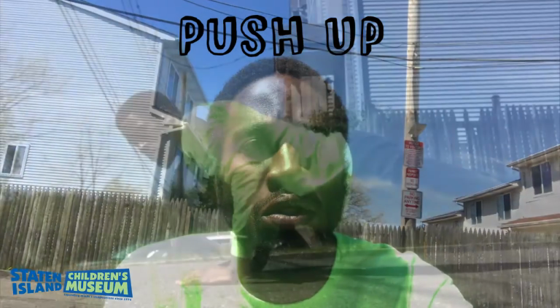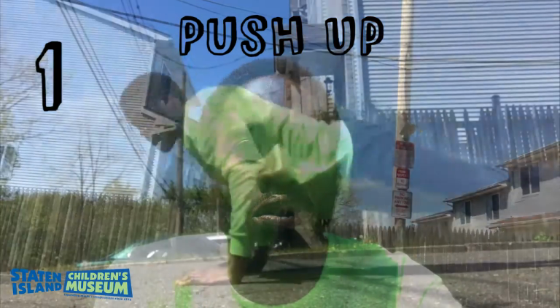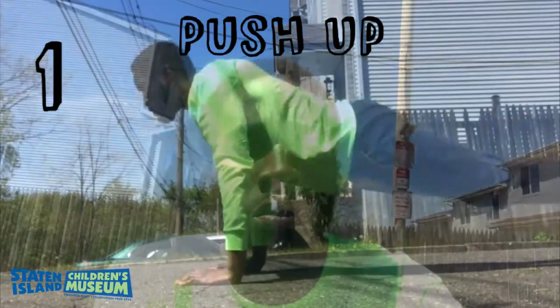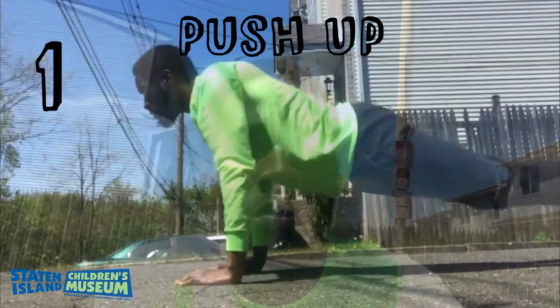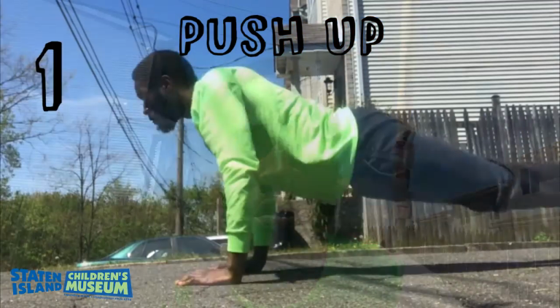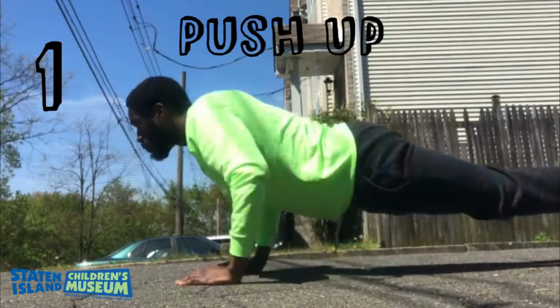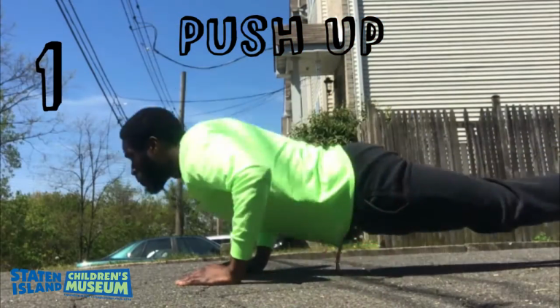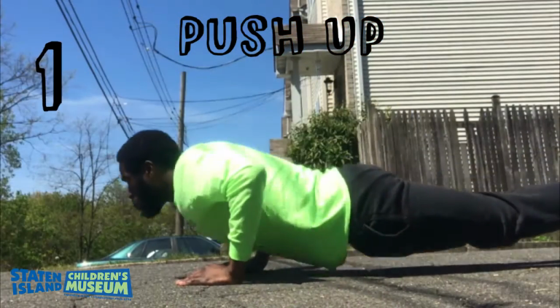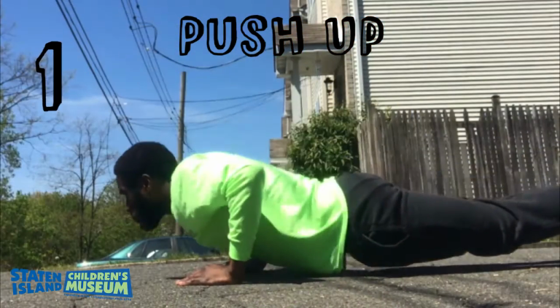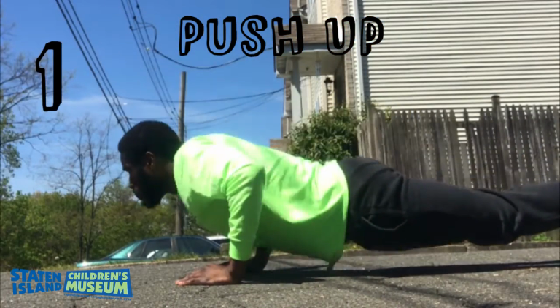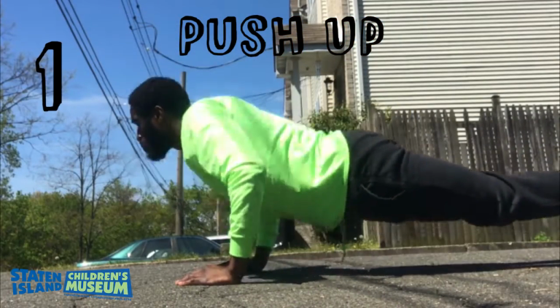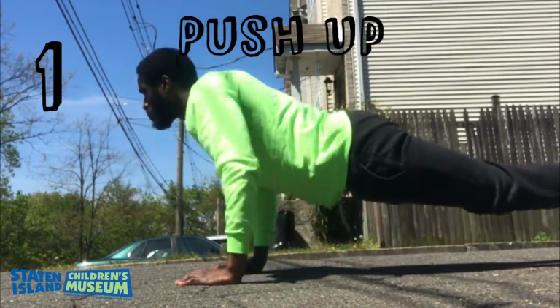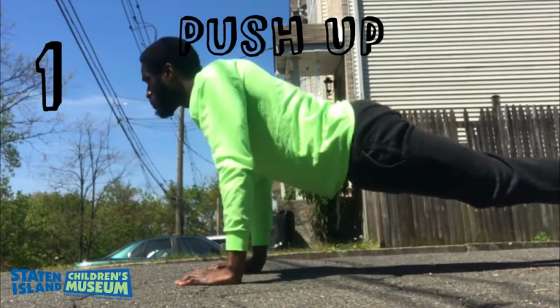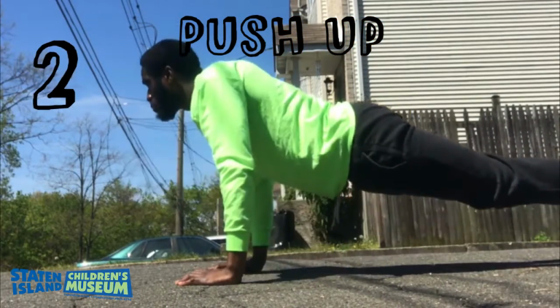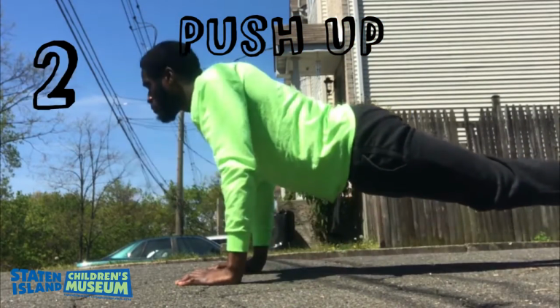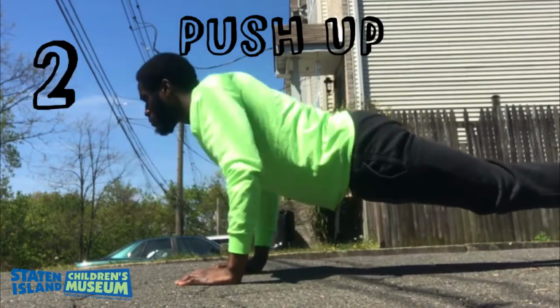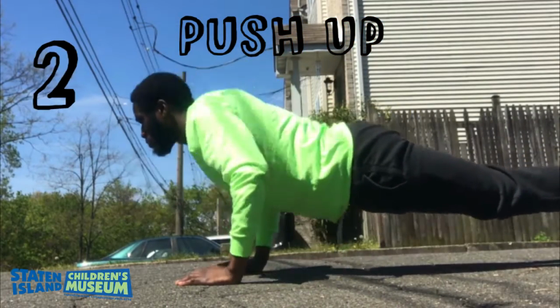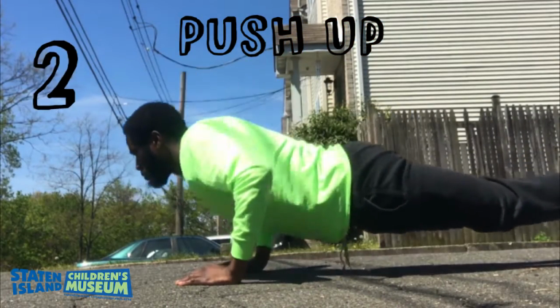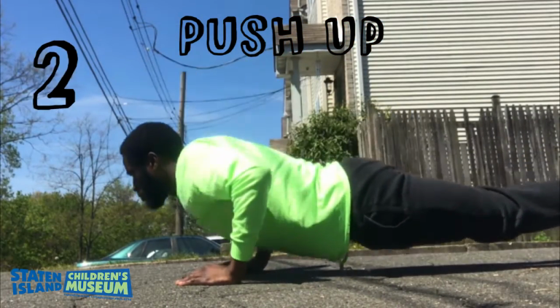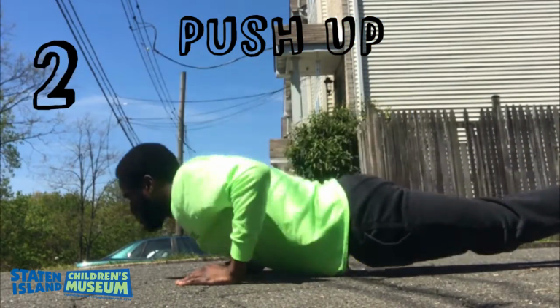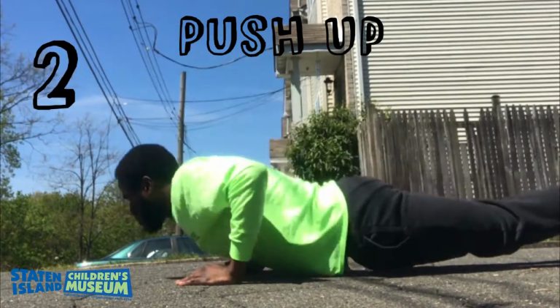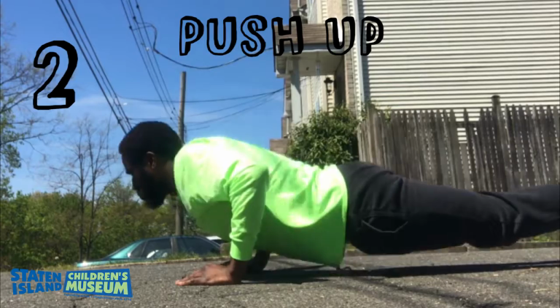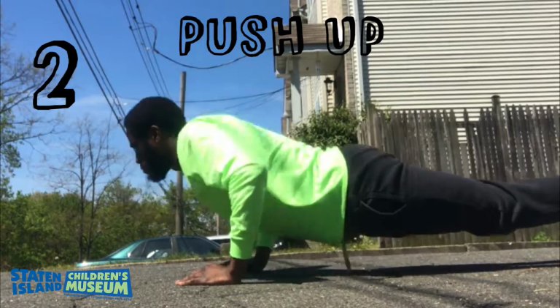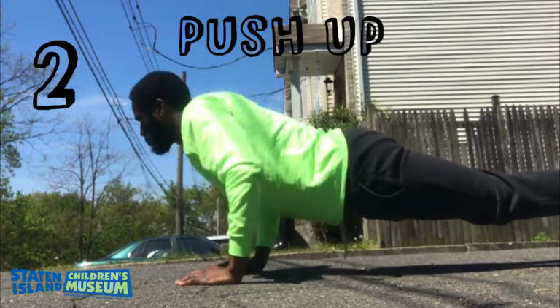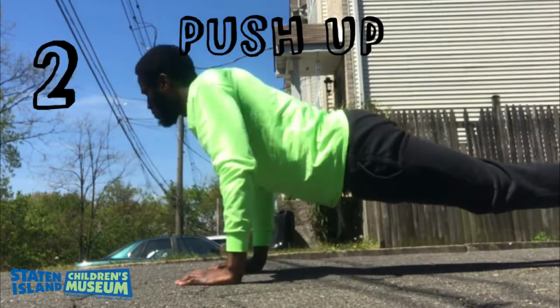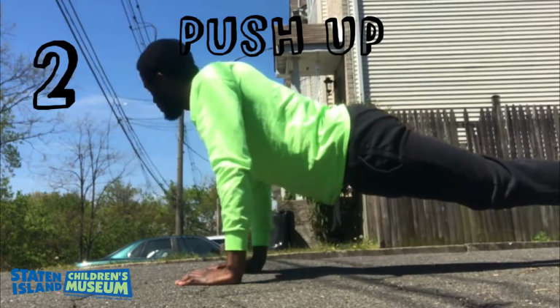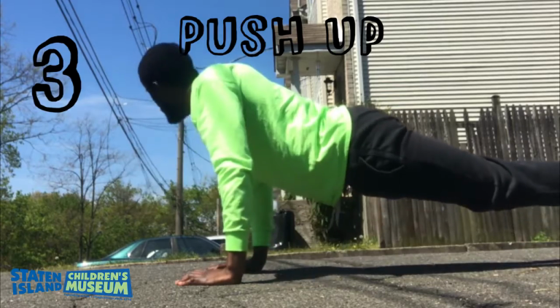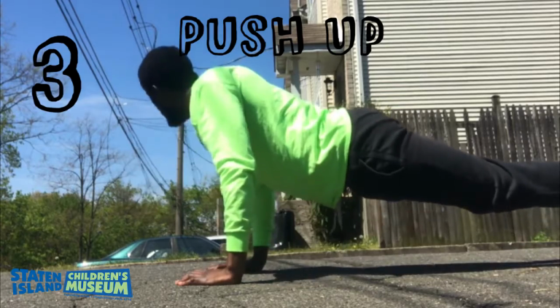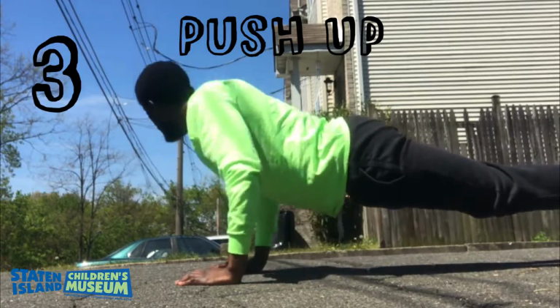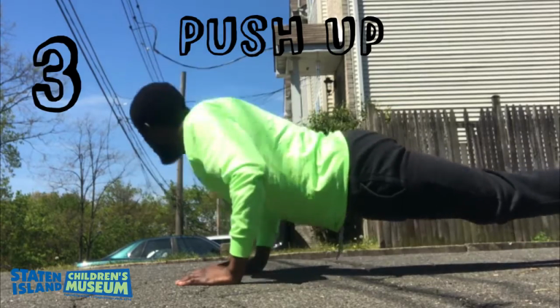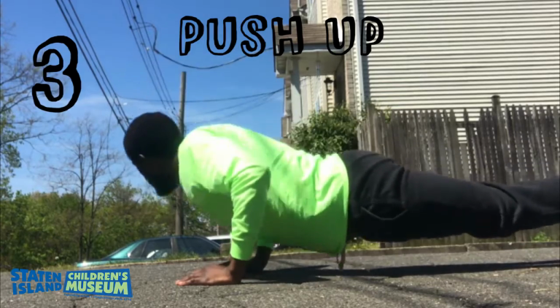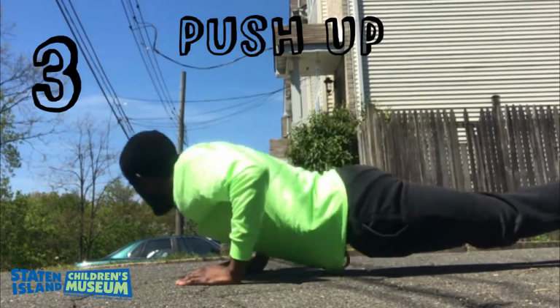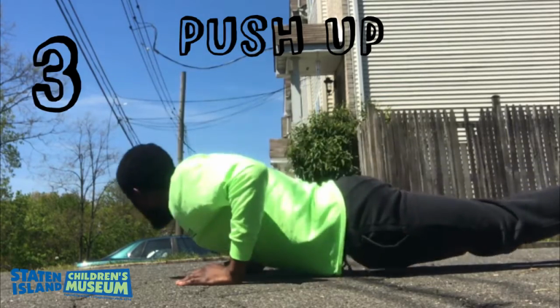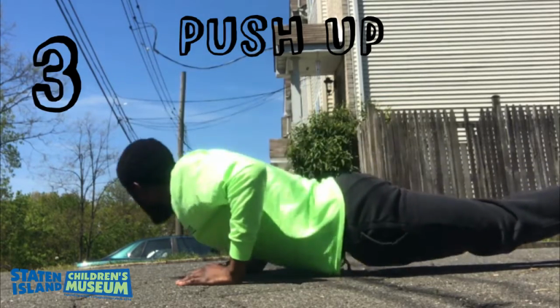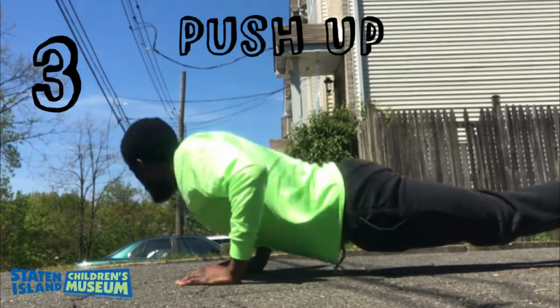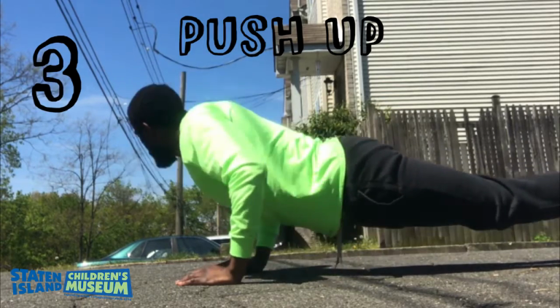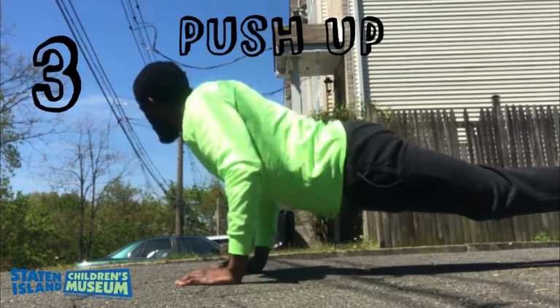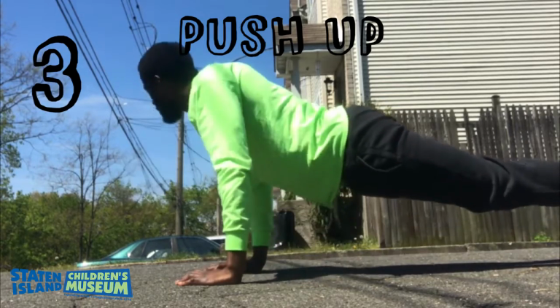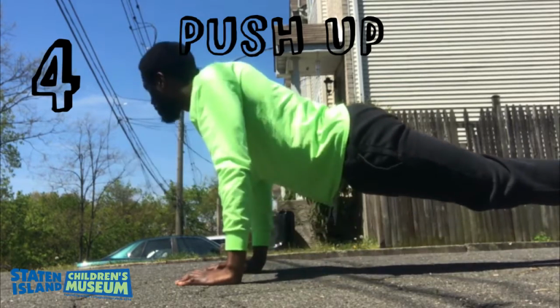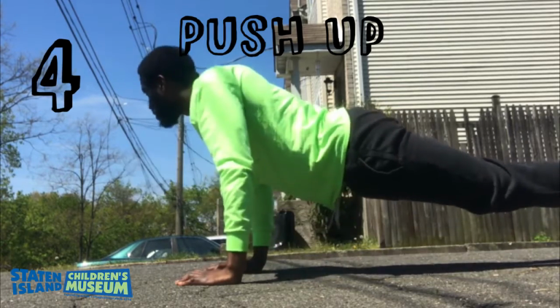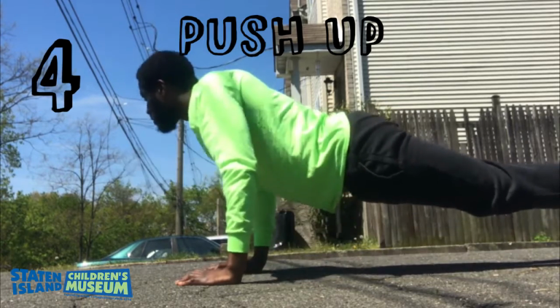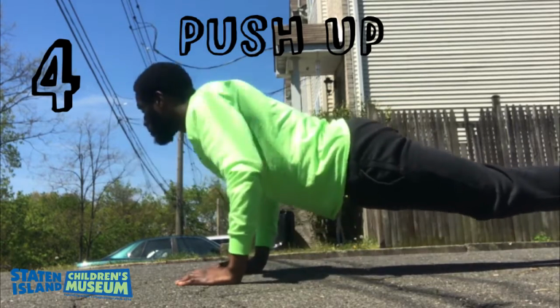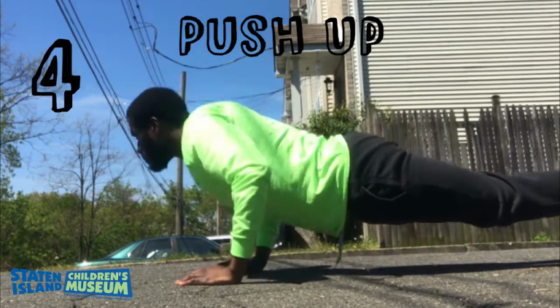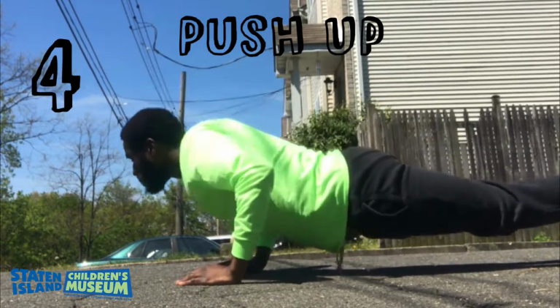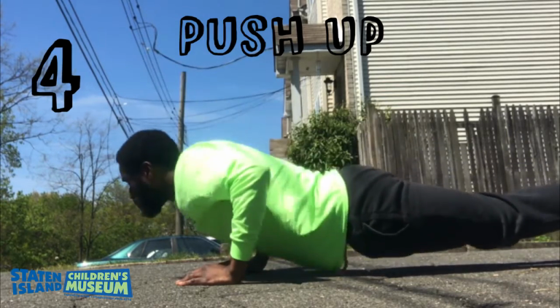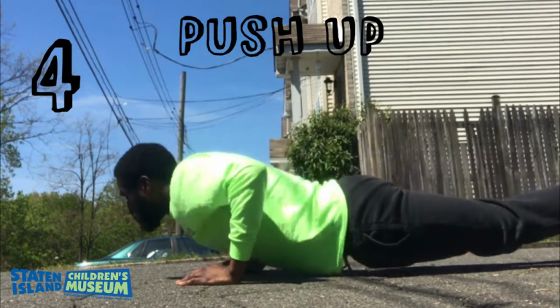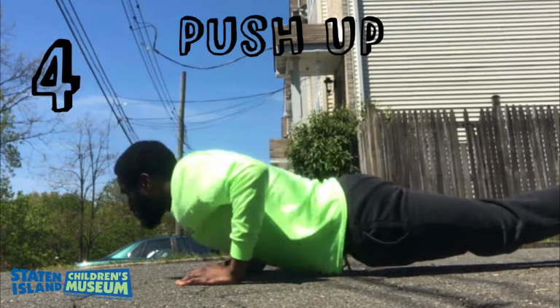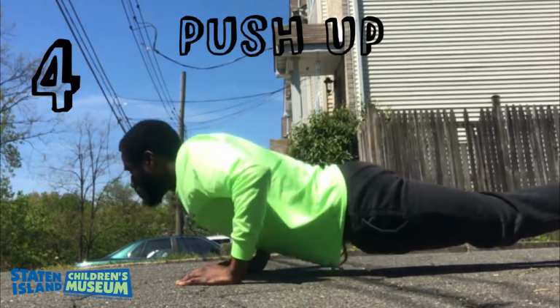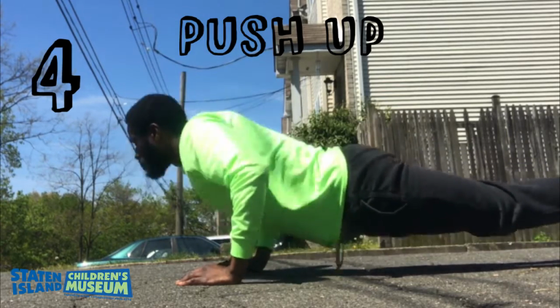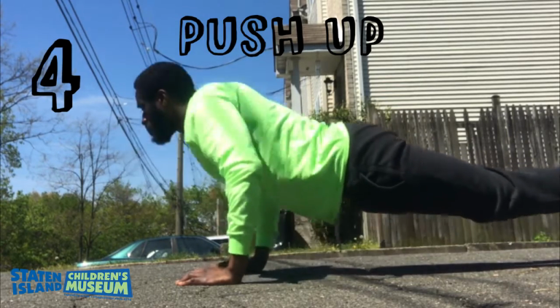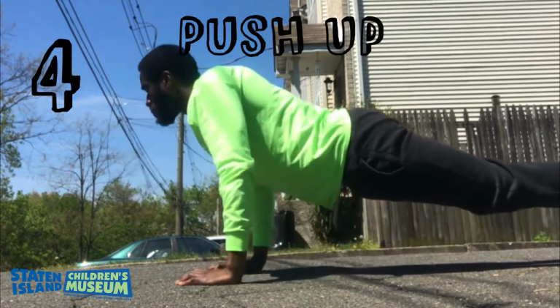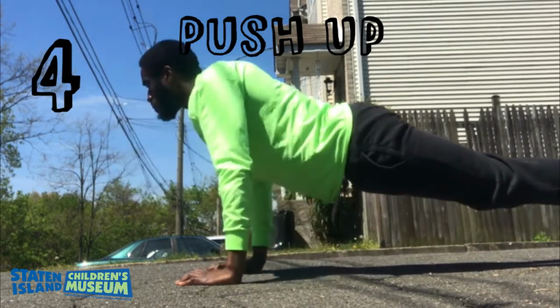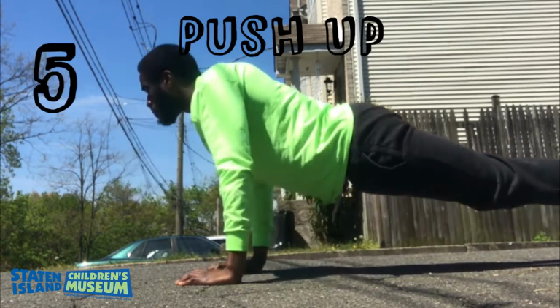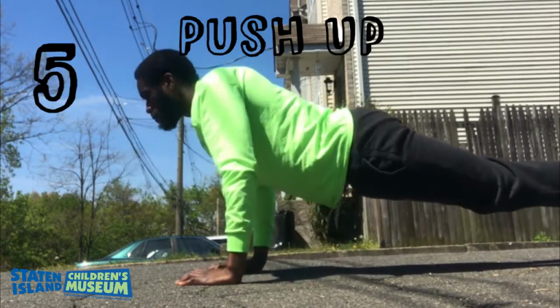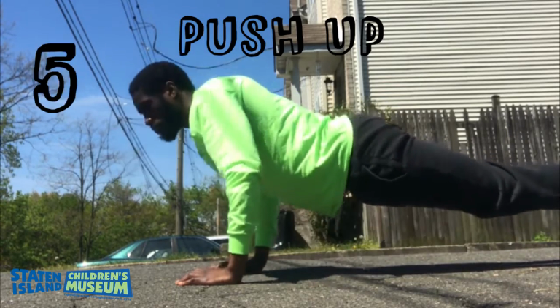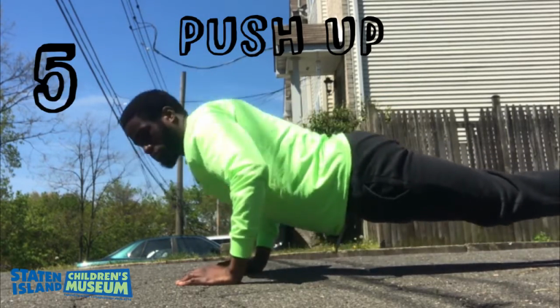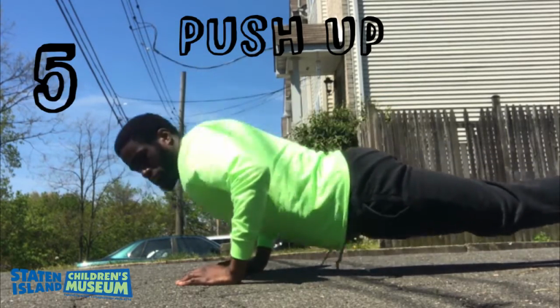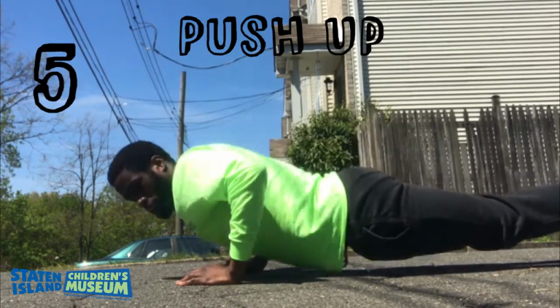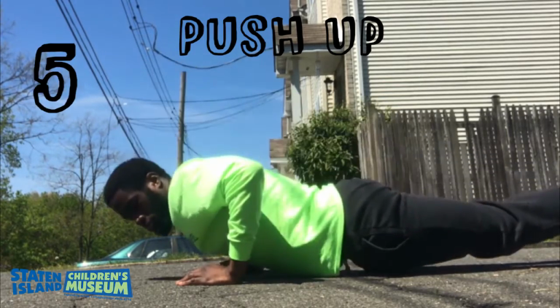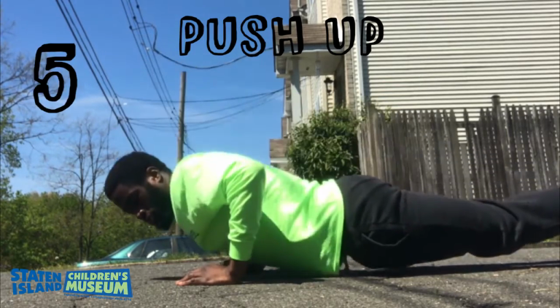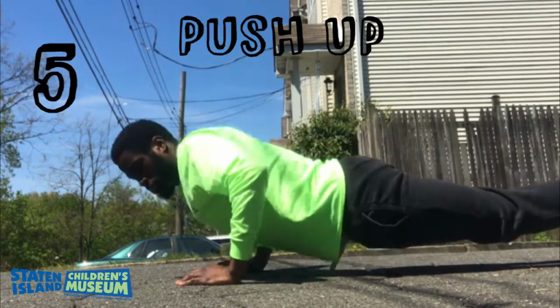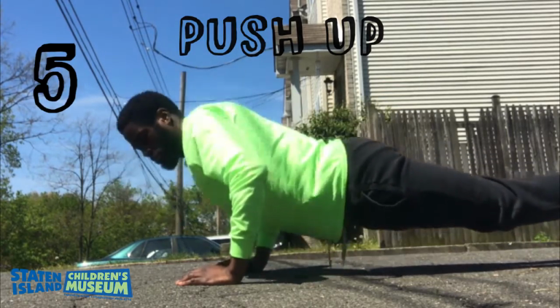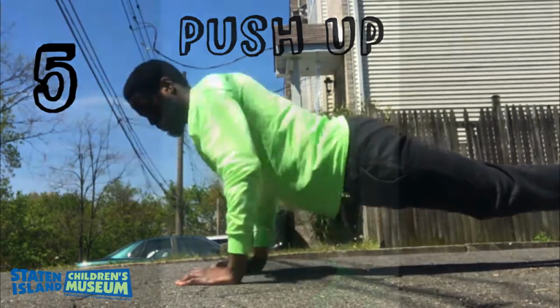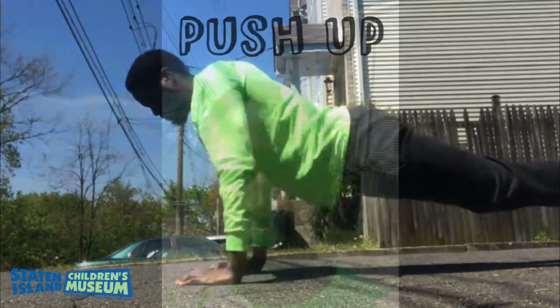Make sure to keep your back straight and to bend your elbows at a 90-degree angle. Inhale when going down, exhale when coming up.